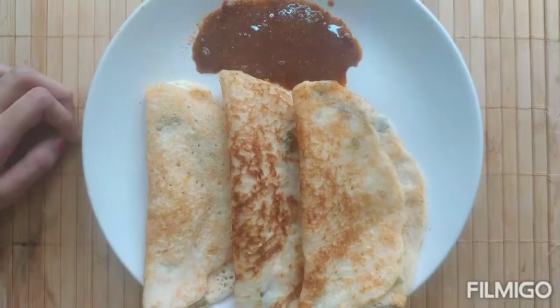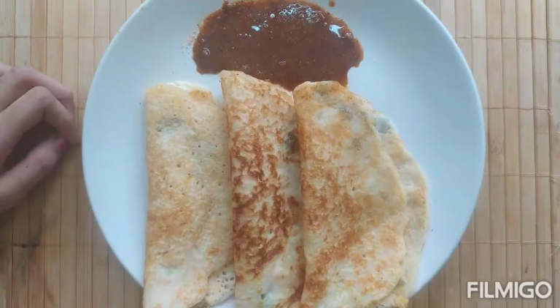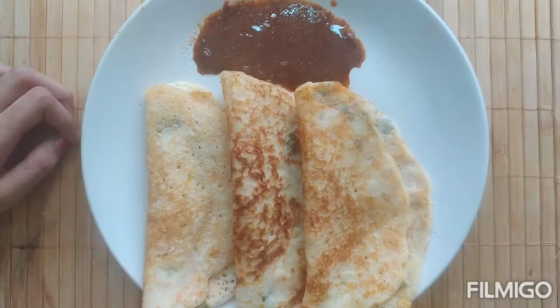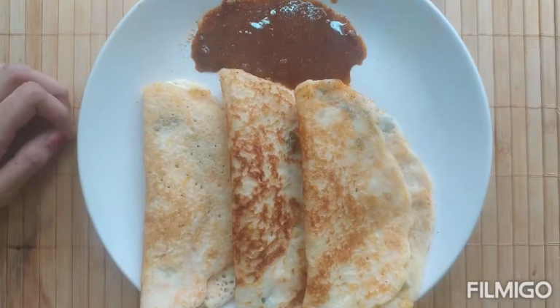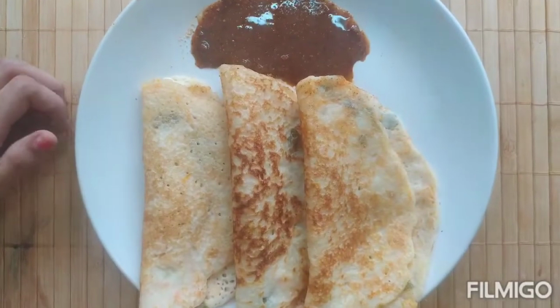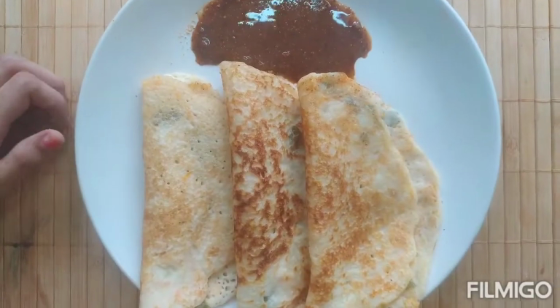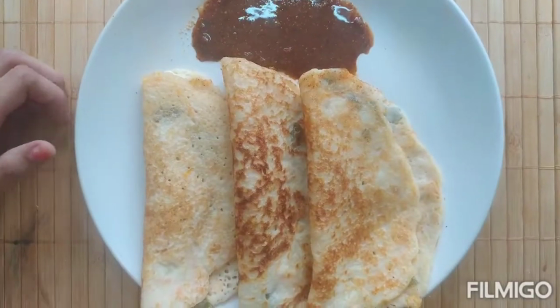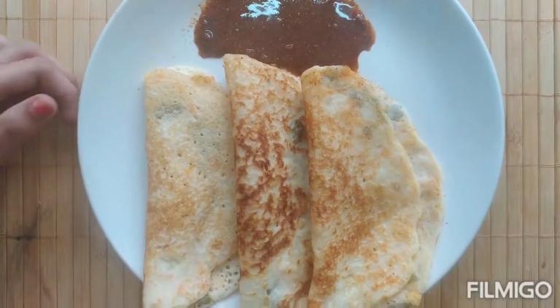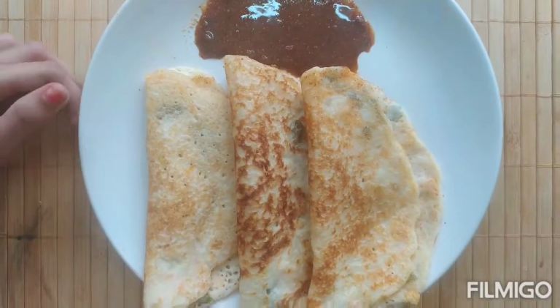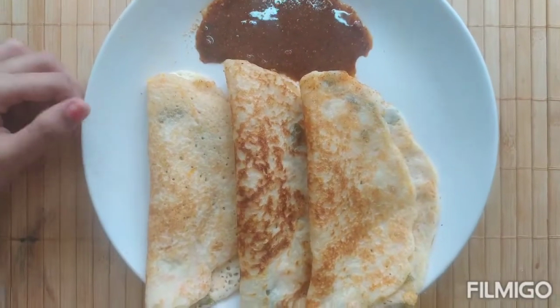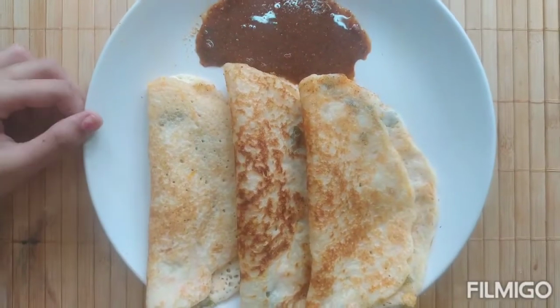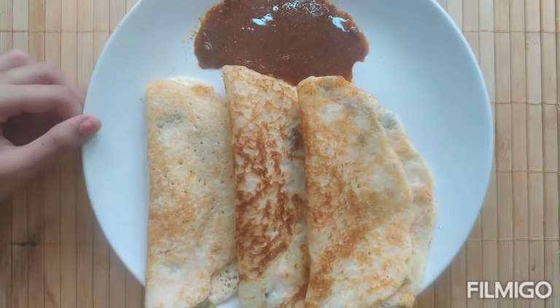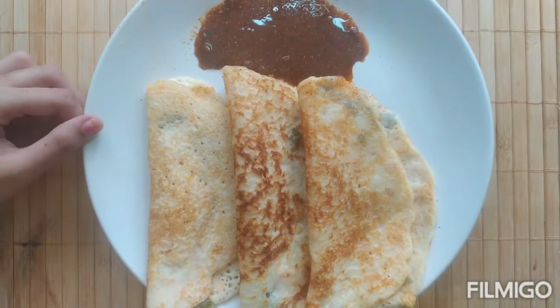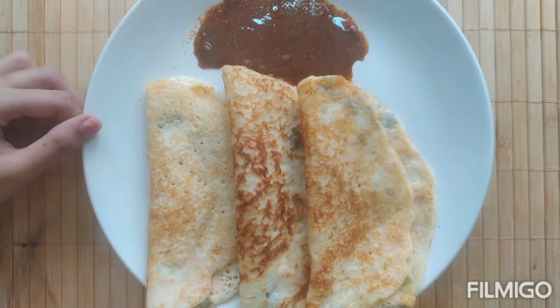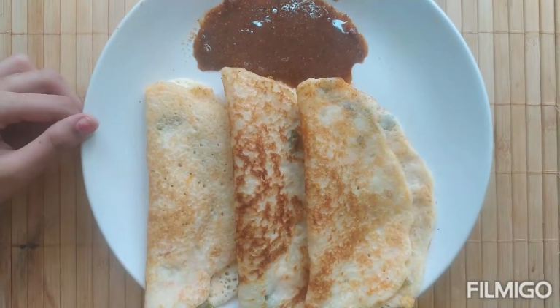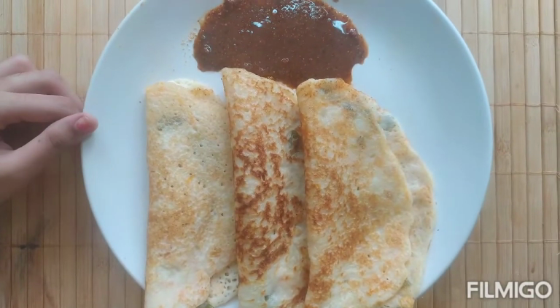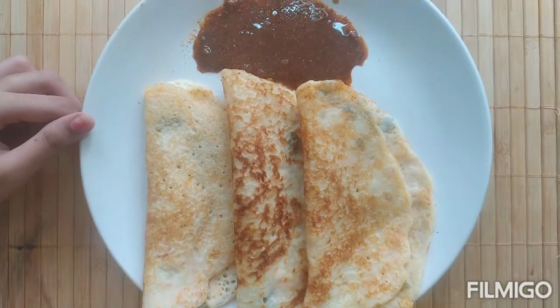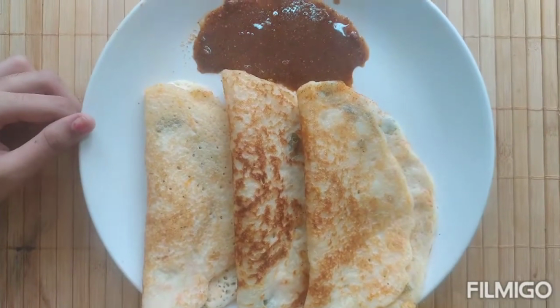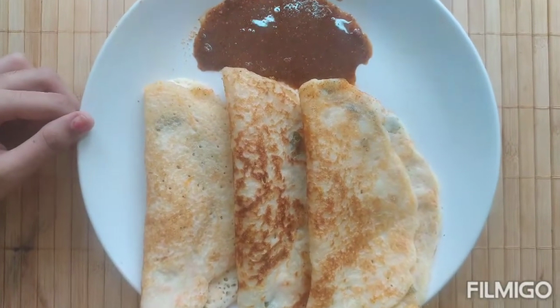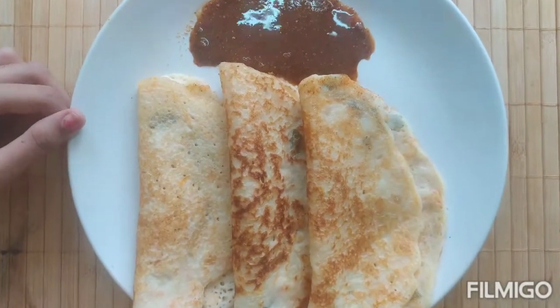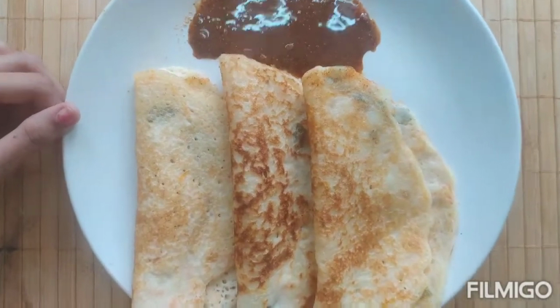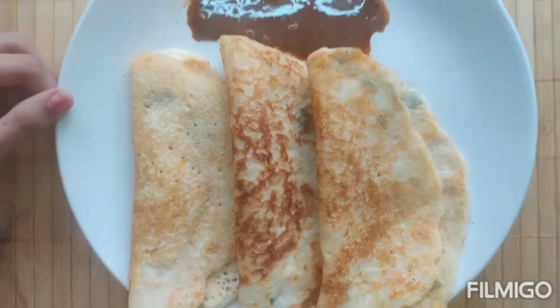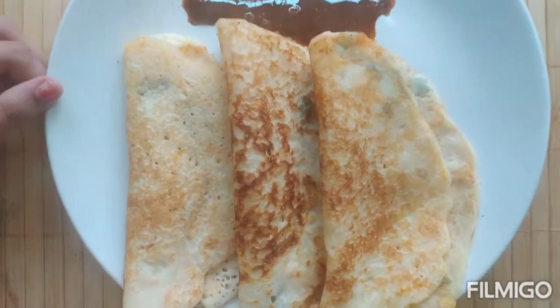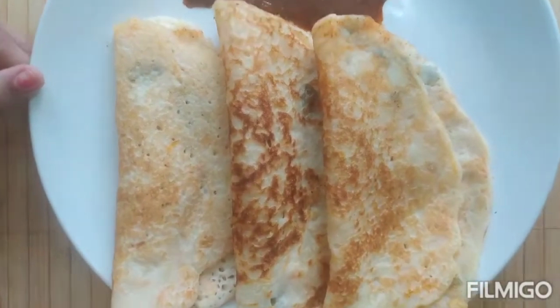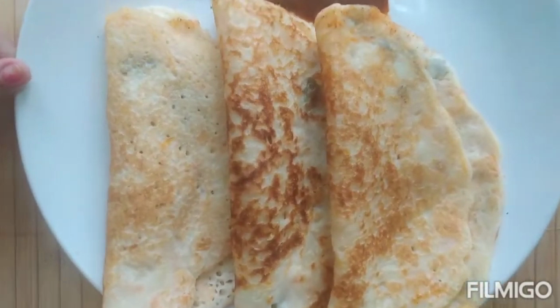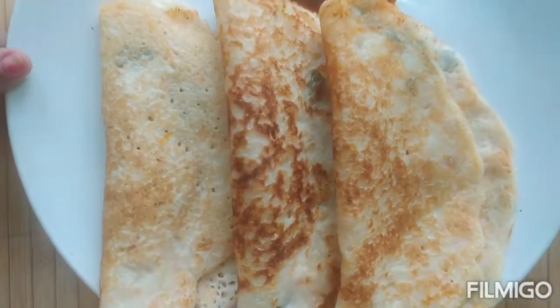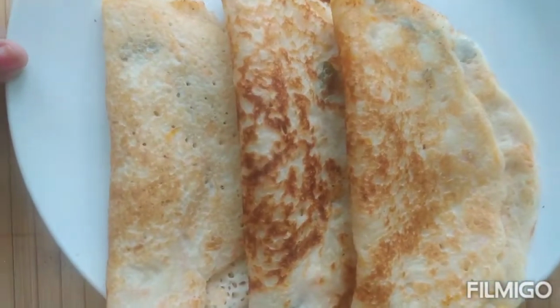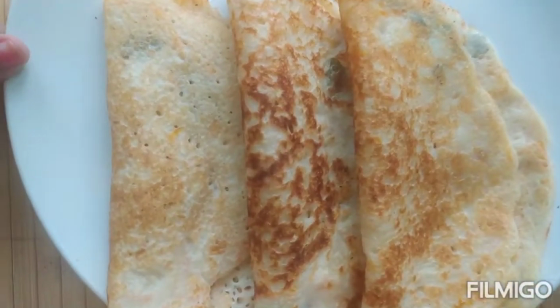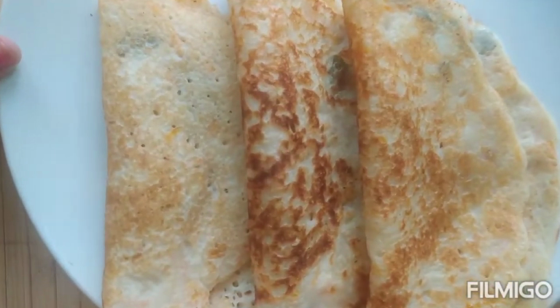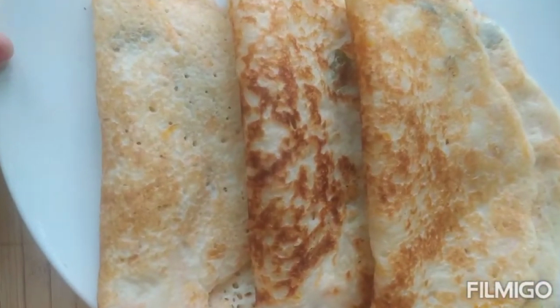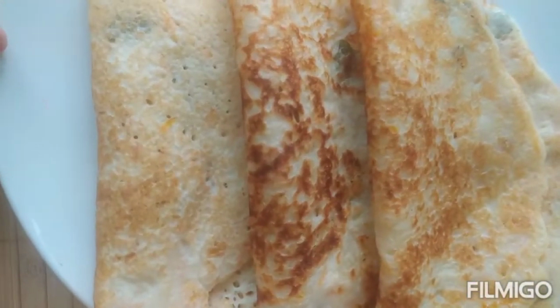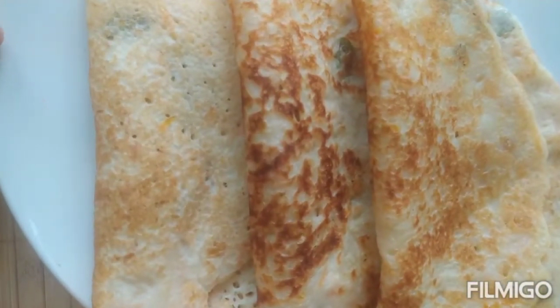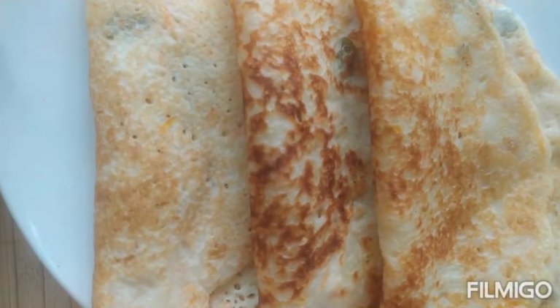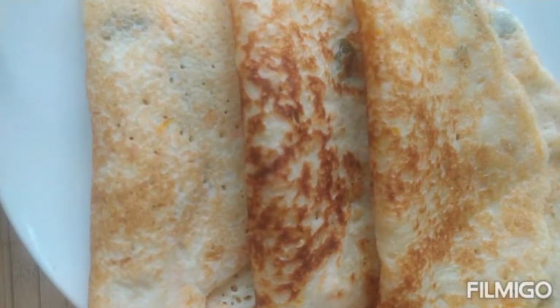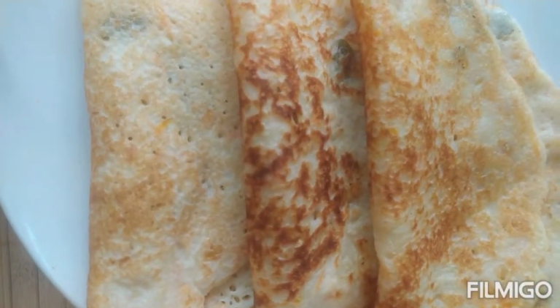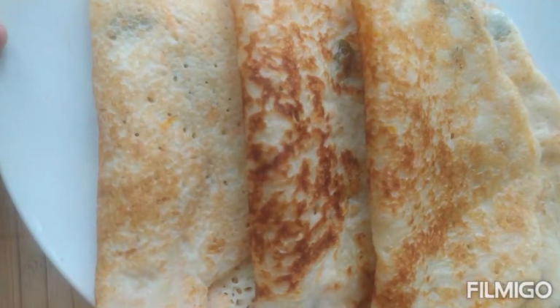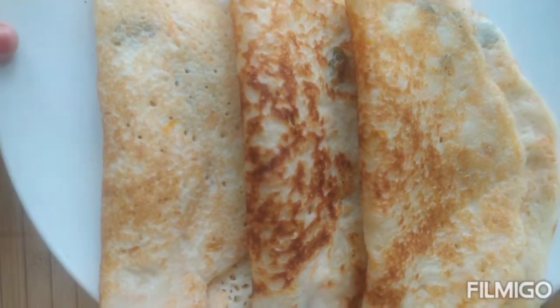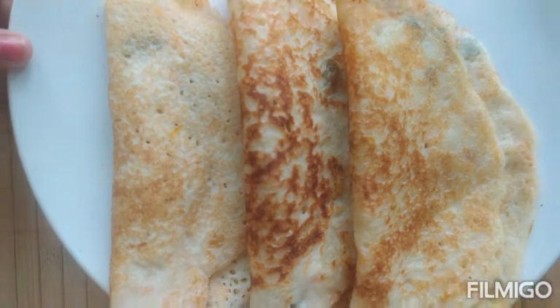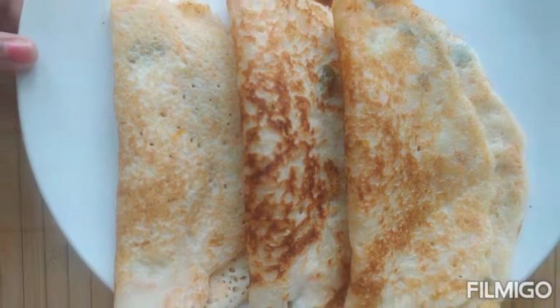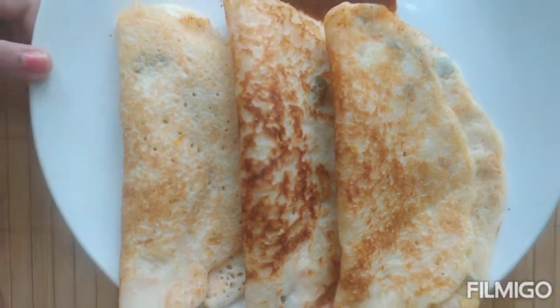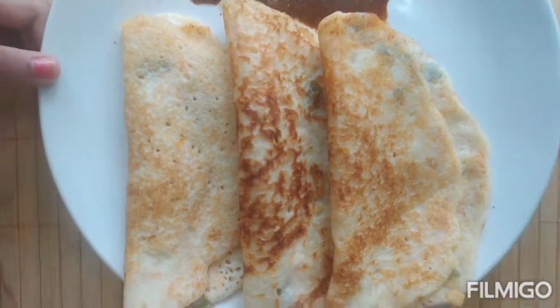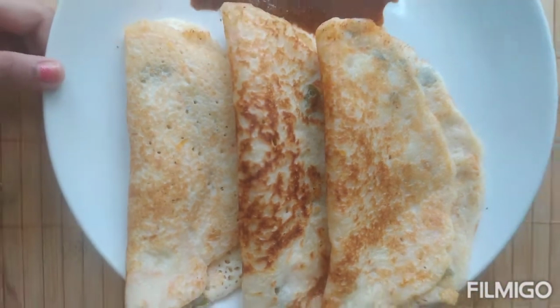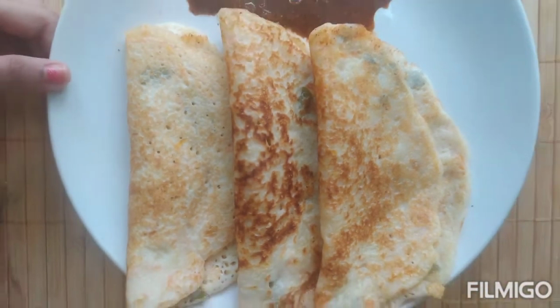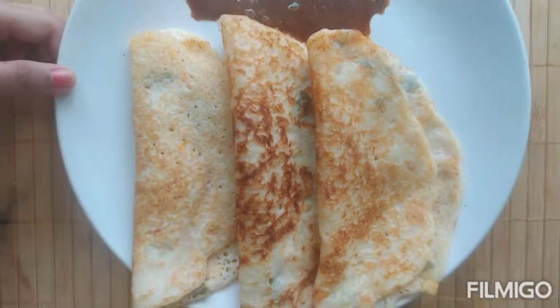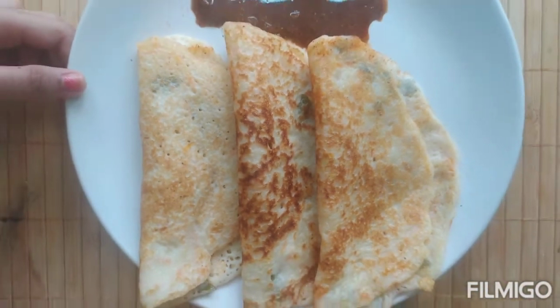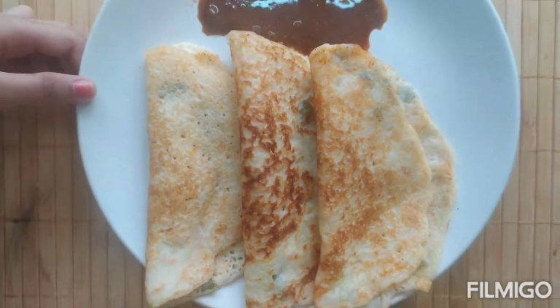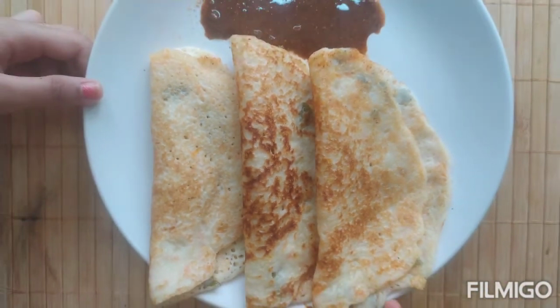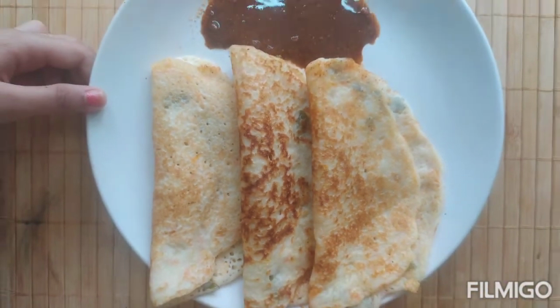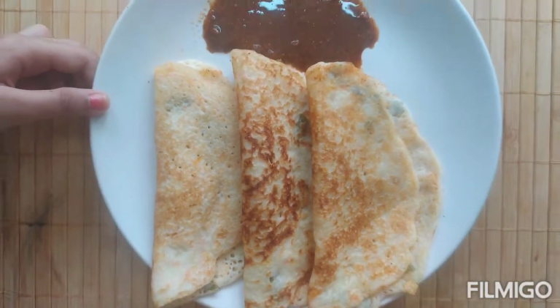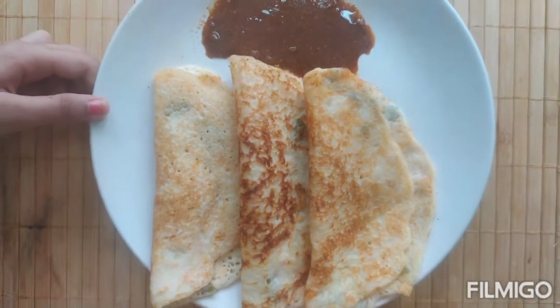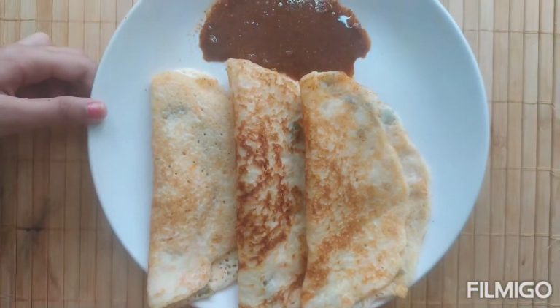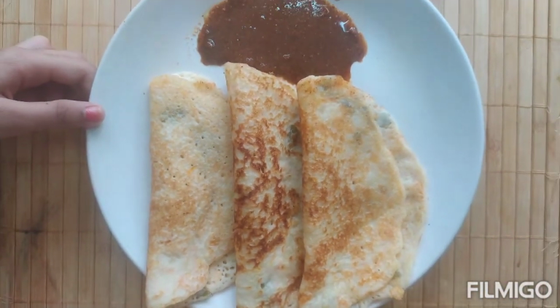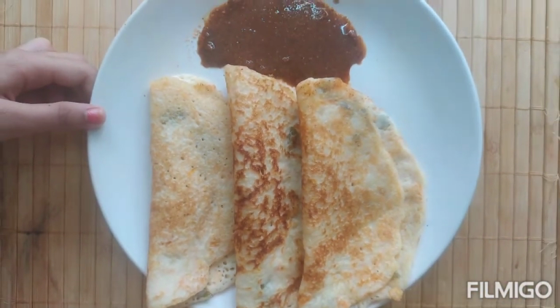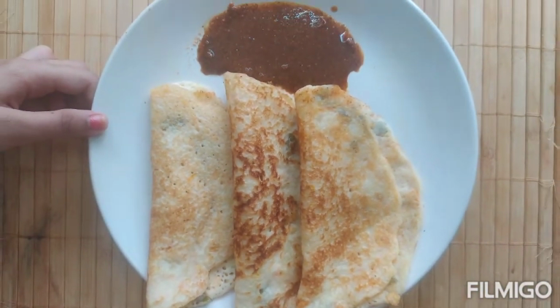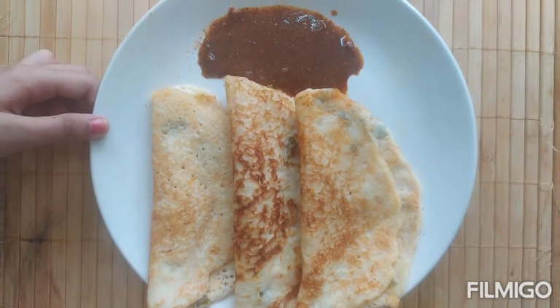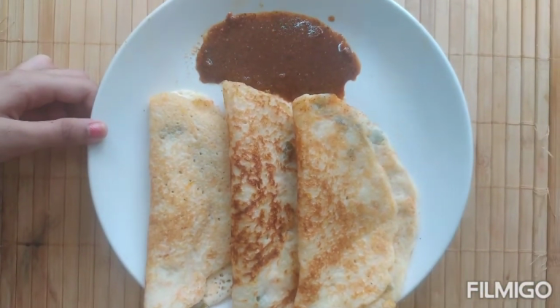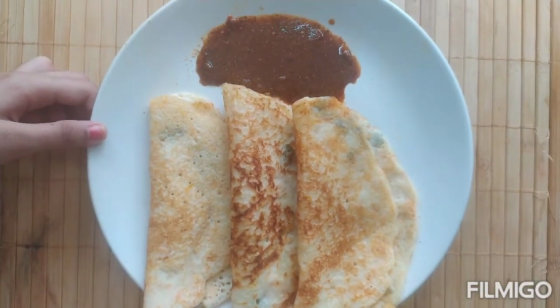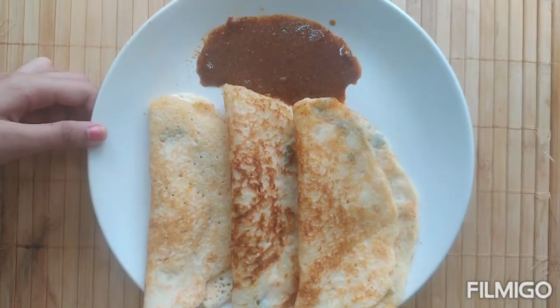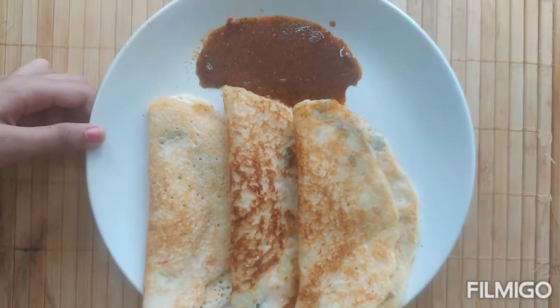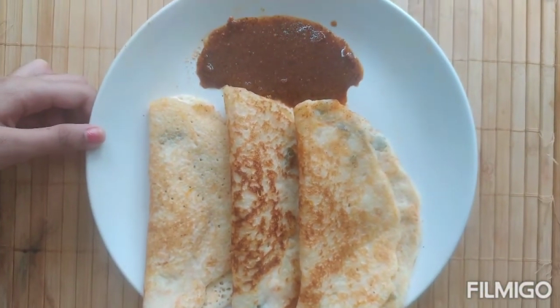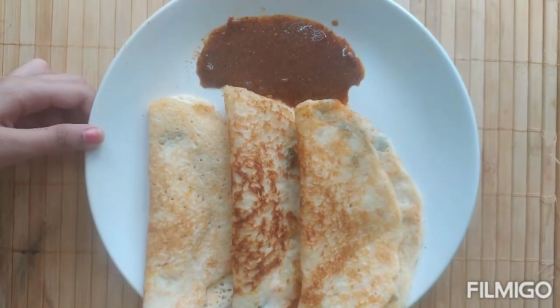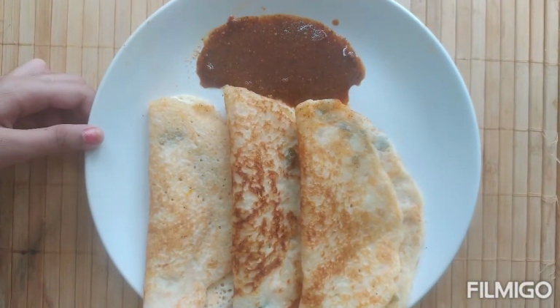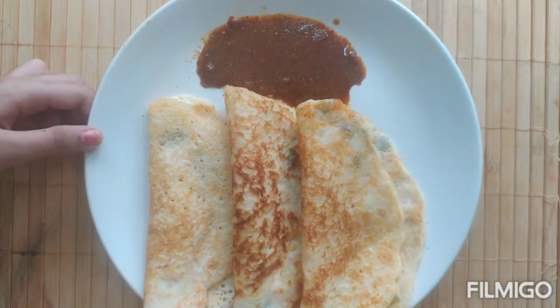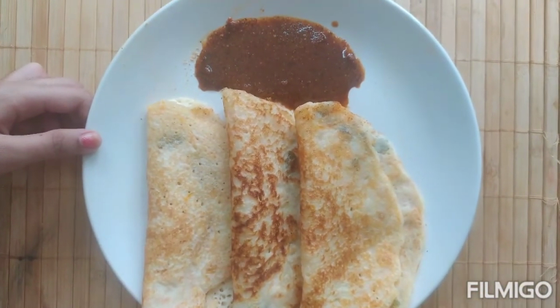Hi friends, this is your cook with Nishri and today we are going to see how to make a healthy Bottle Gourd Utapam.